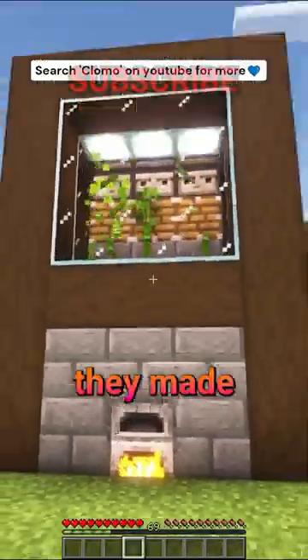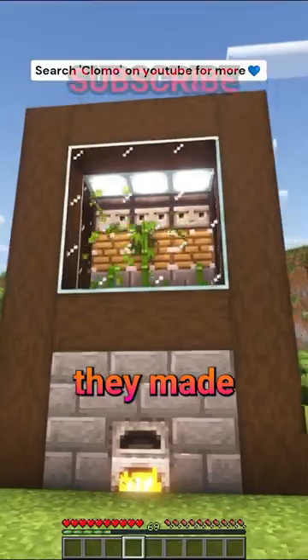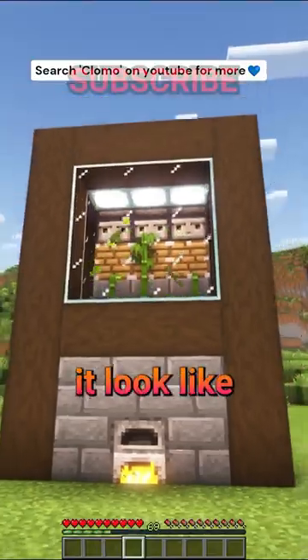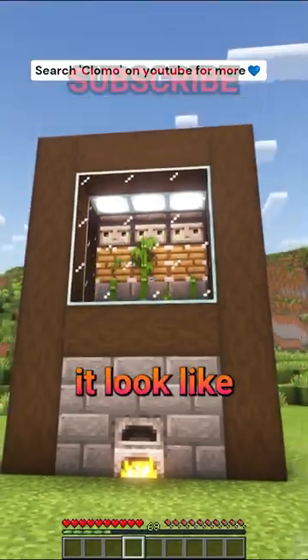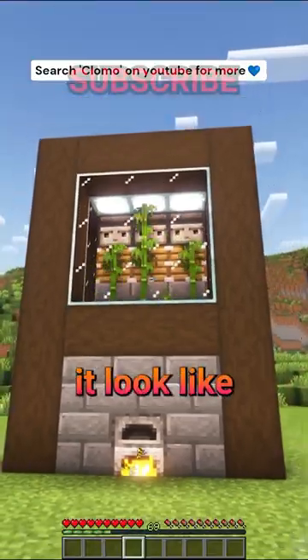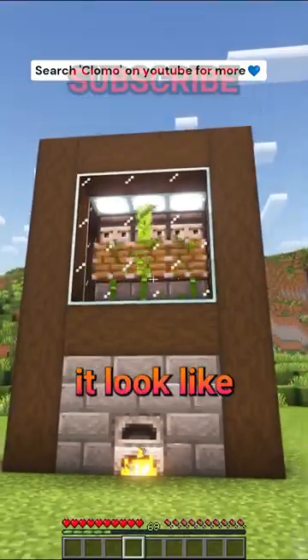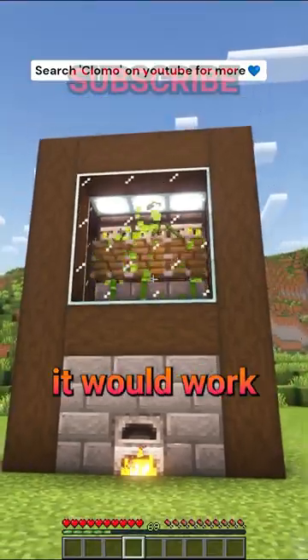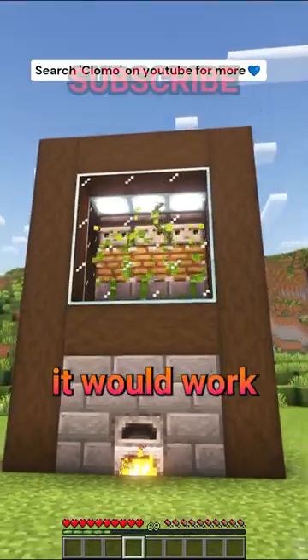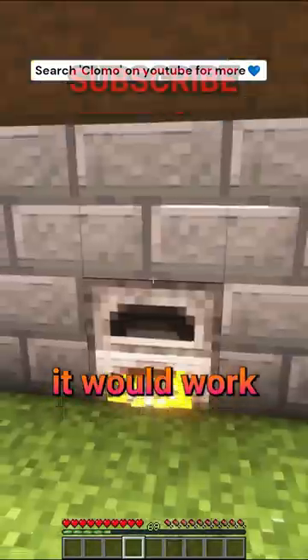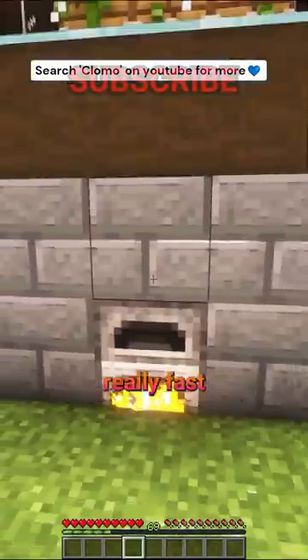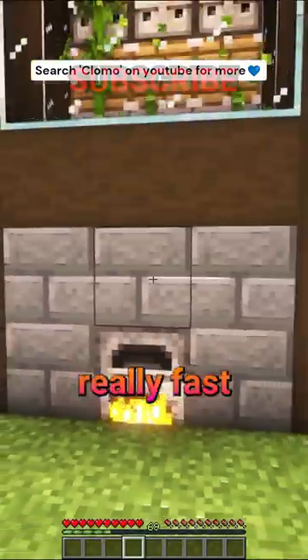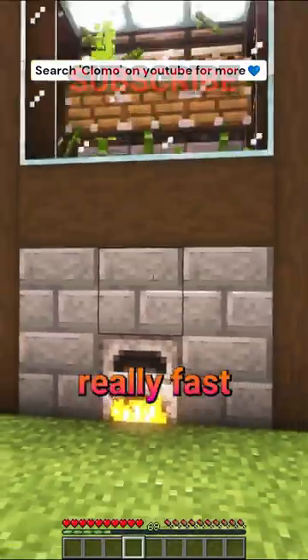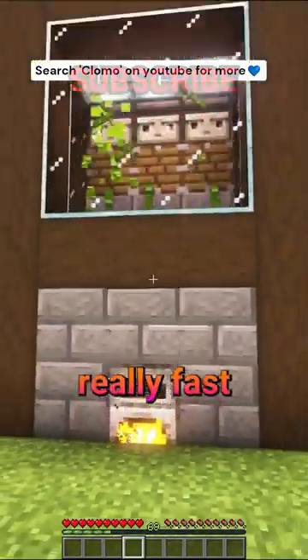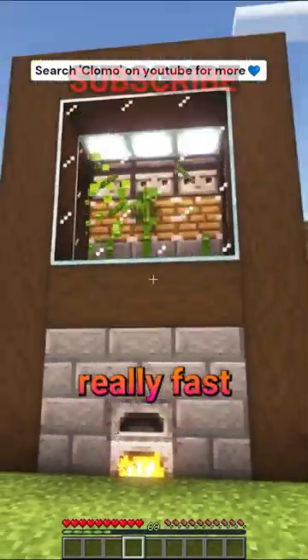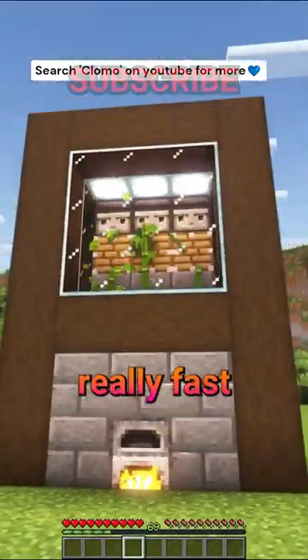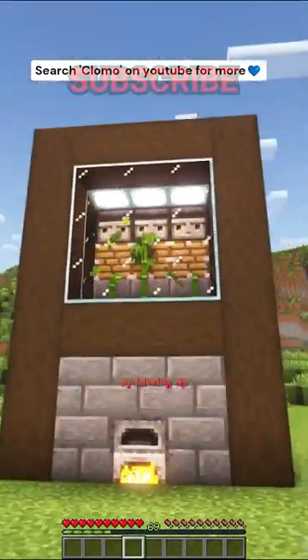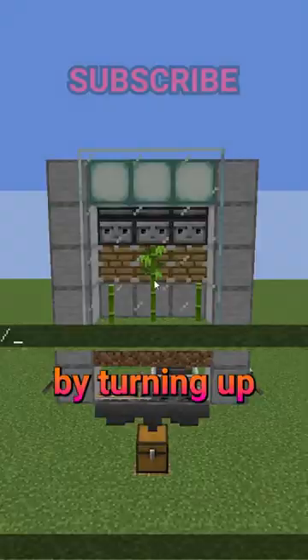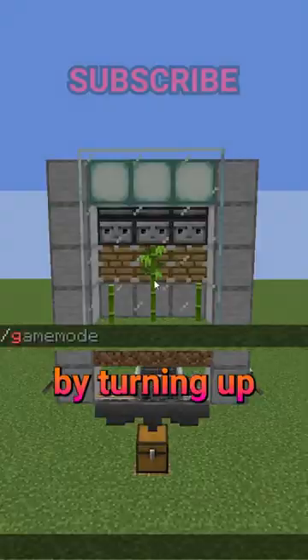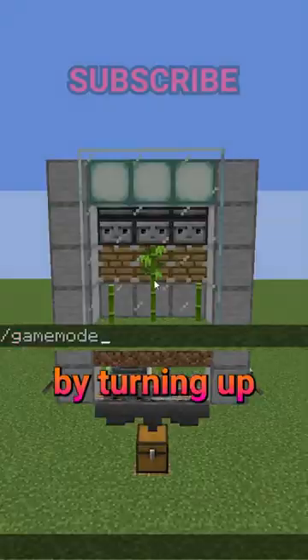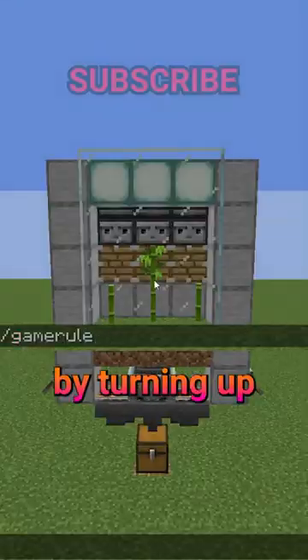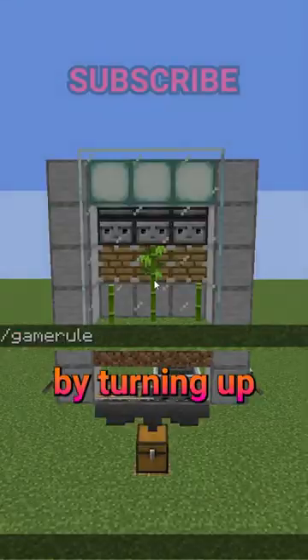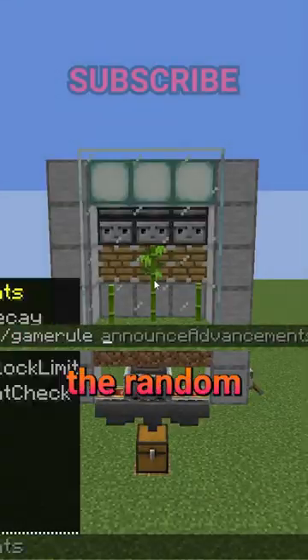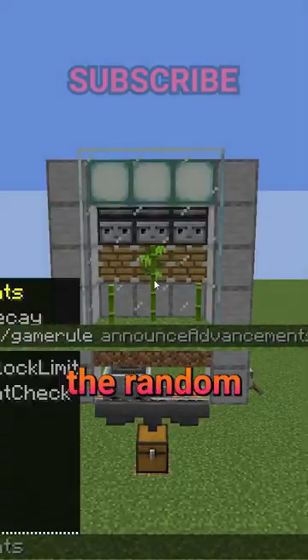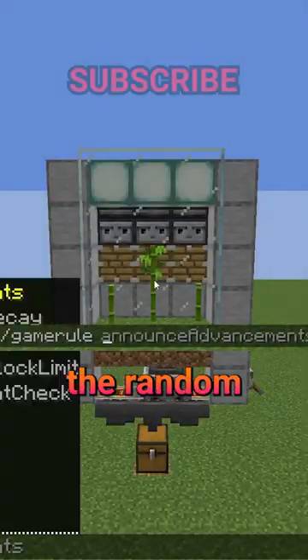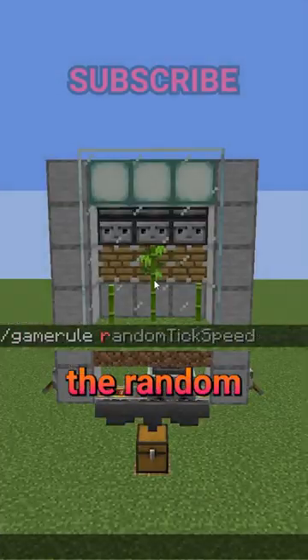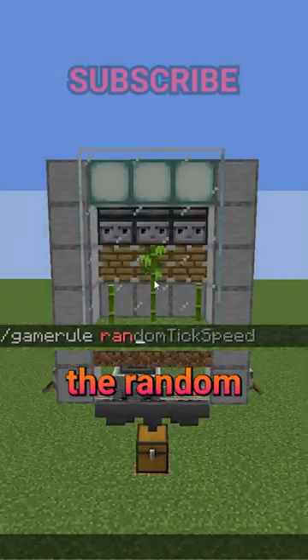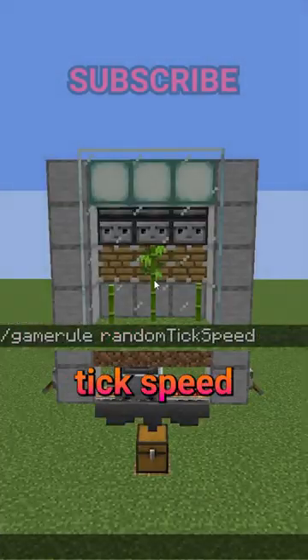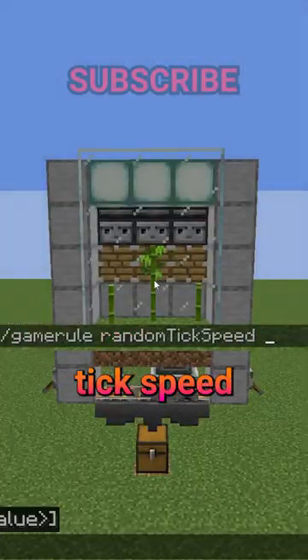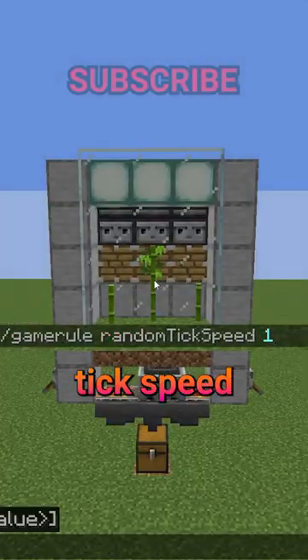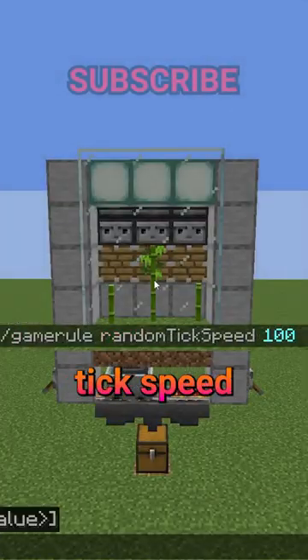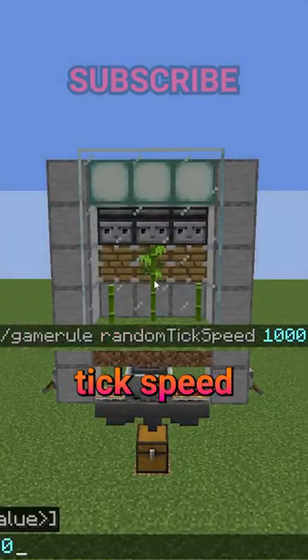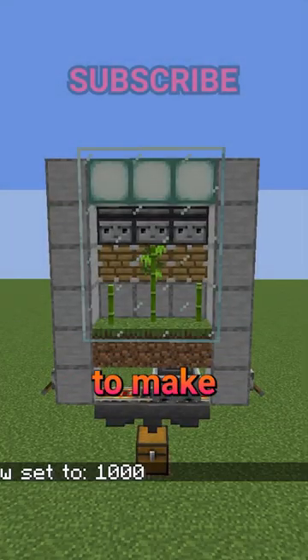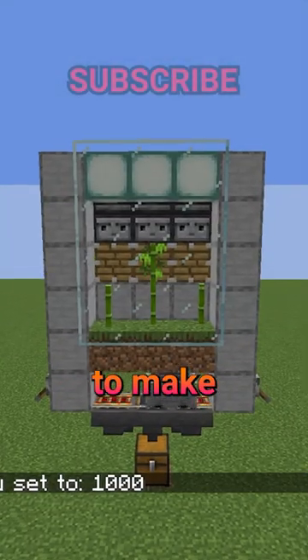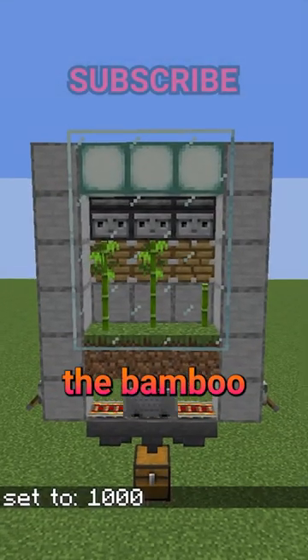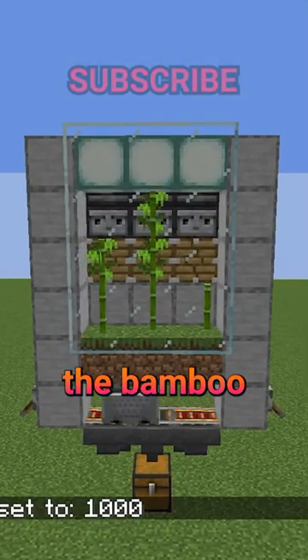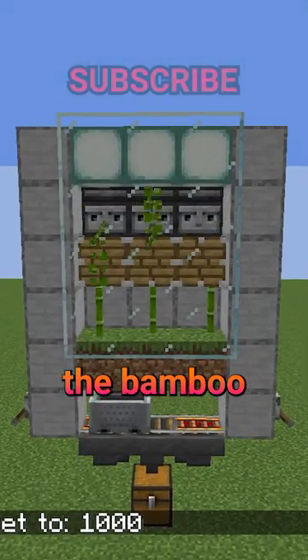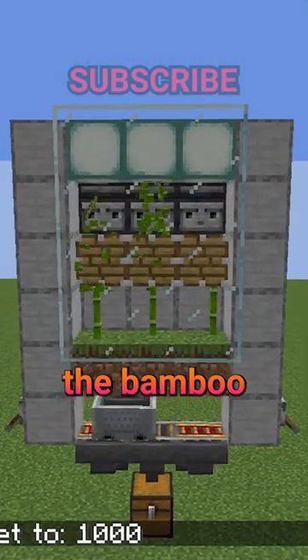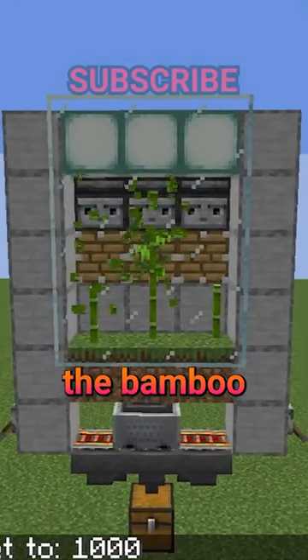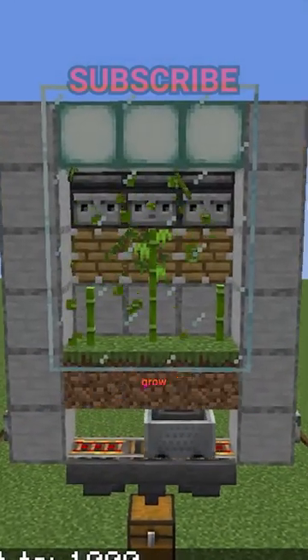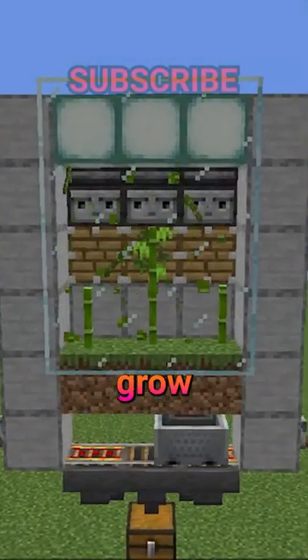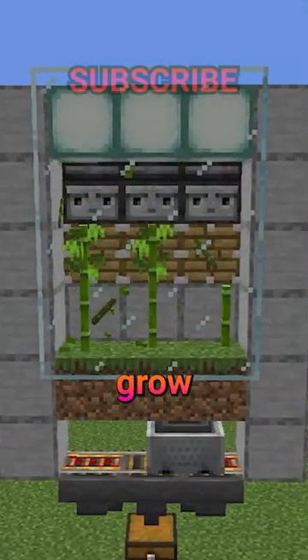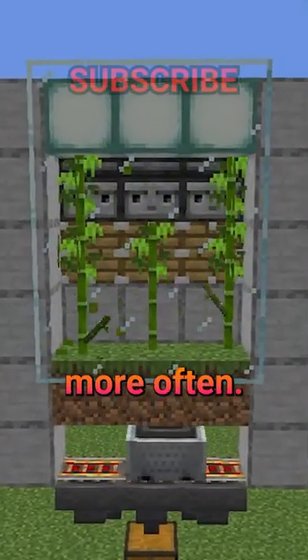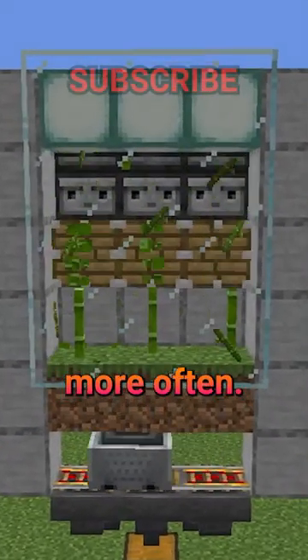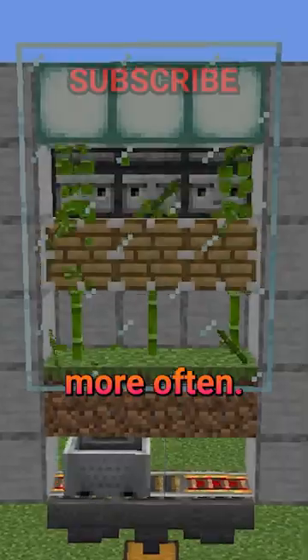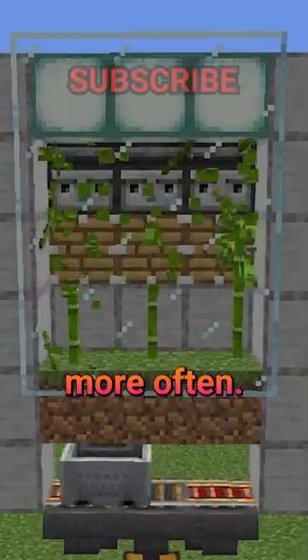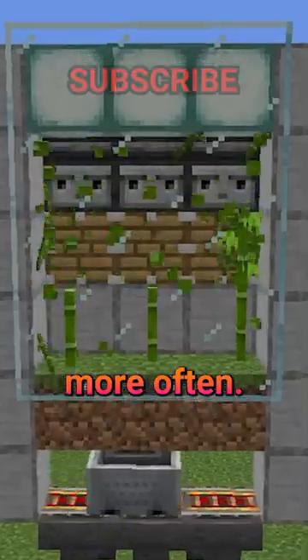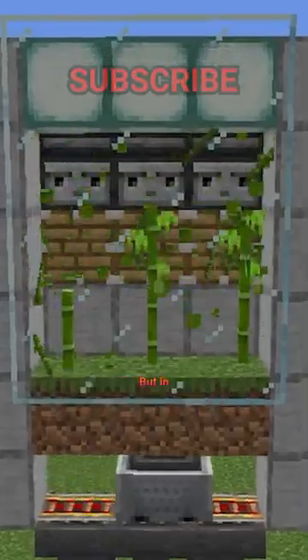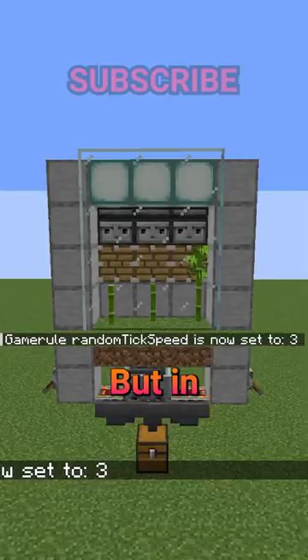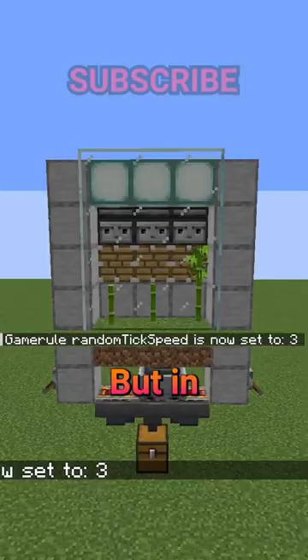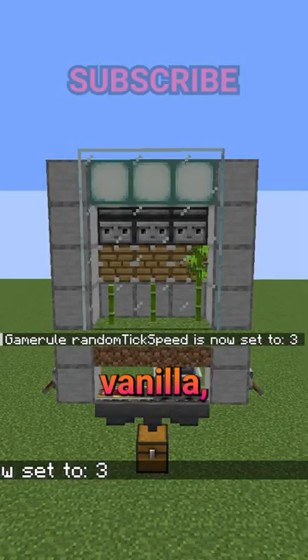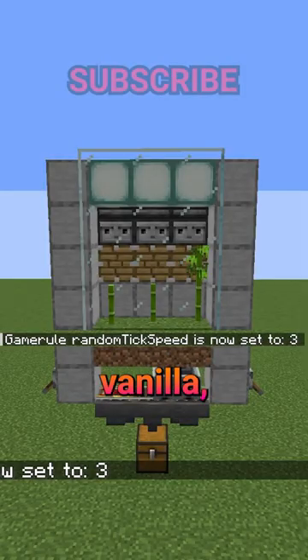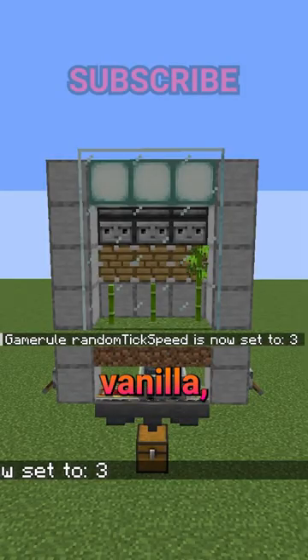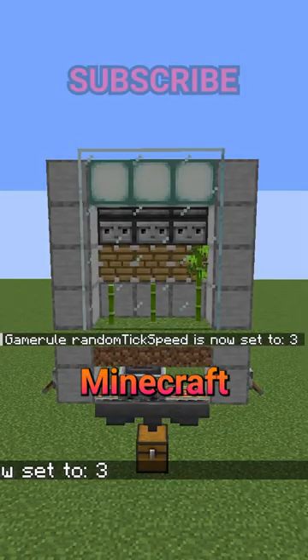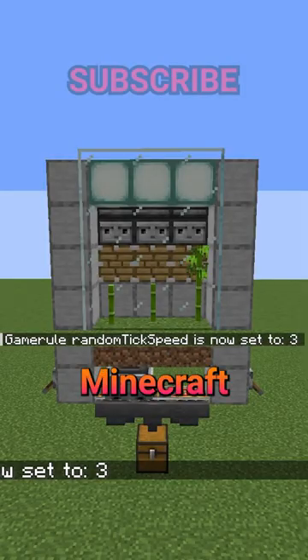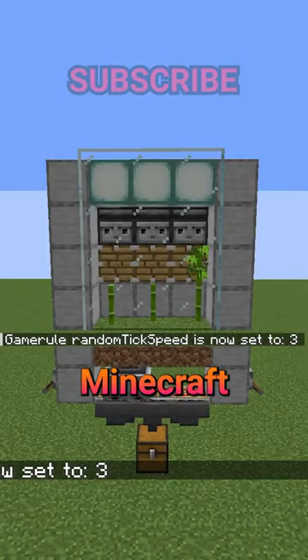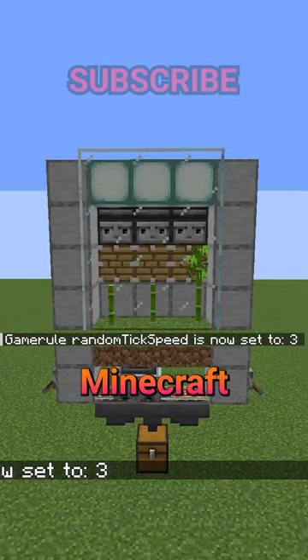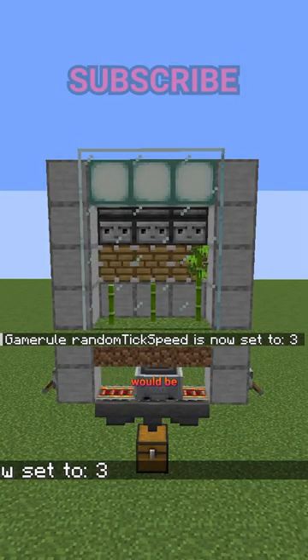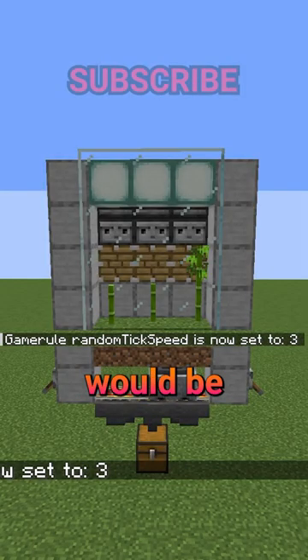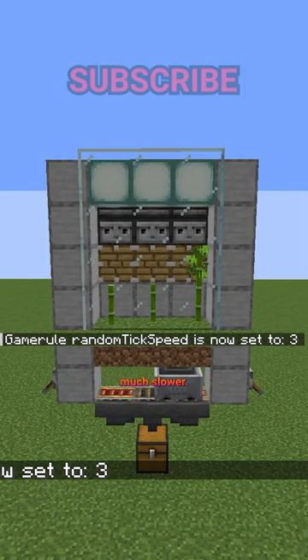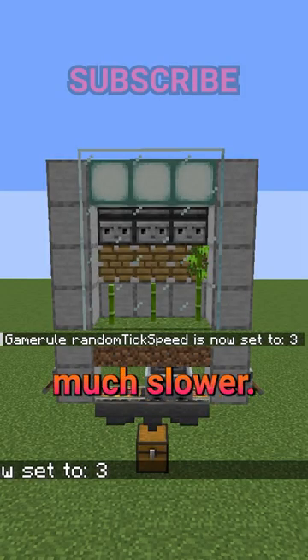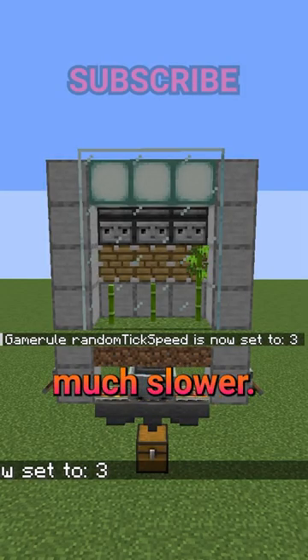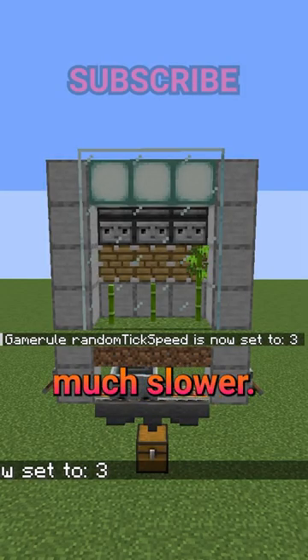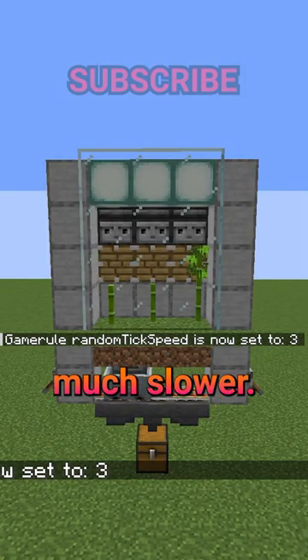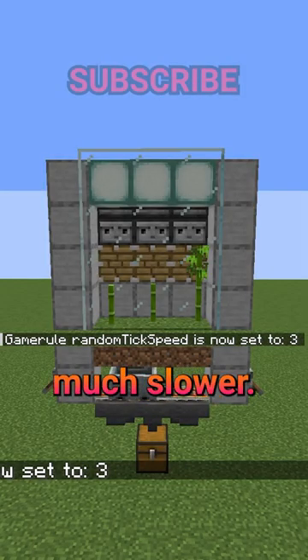In the video, they made it look like it would work really fast by turning up the random tick speed to make the bamboo grow more often, but in vanilla Minecraft it would be much slower.